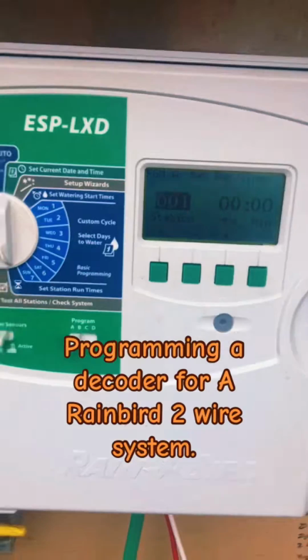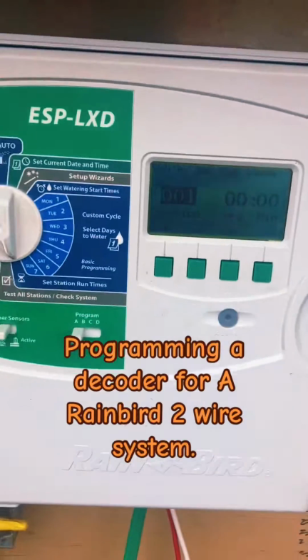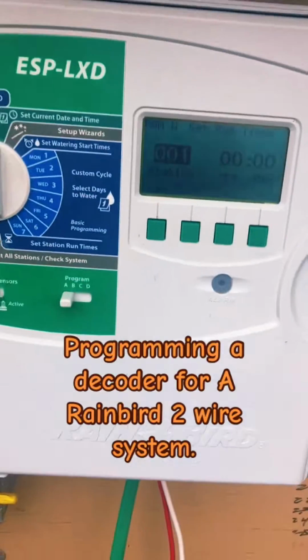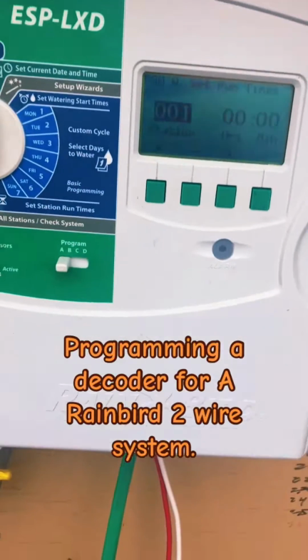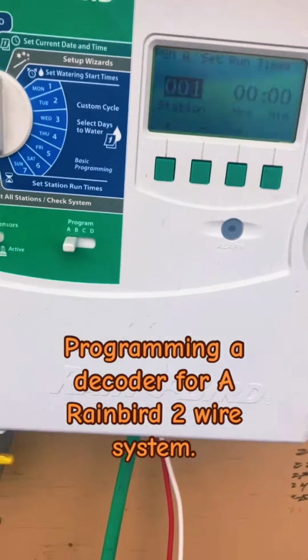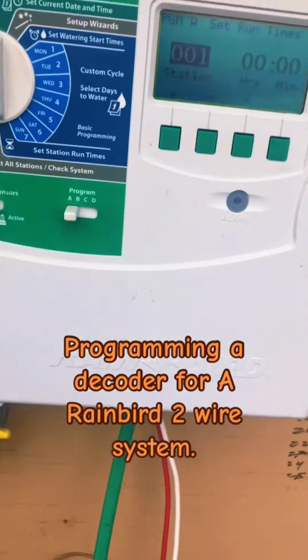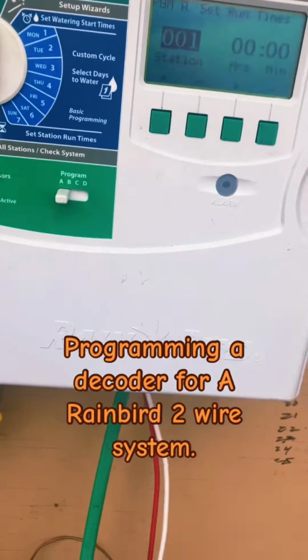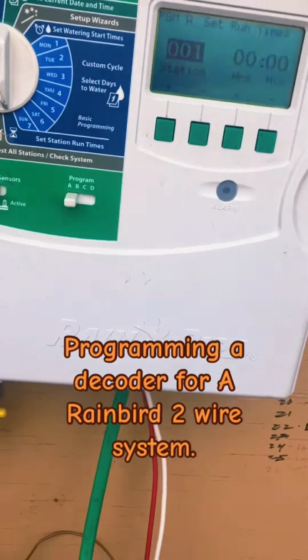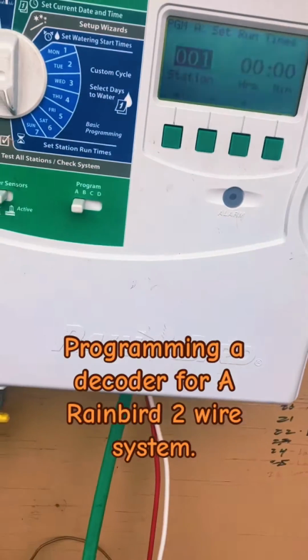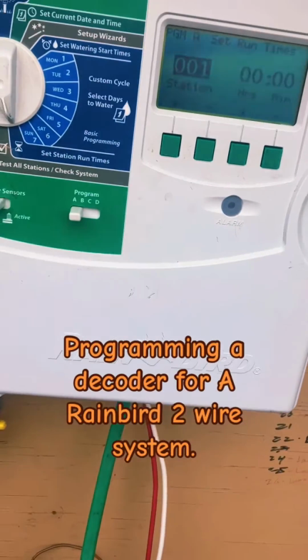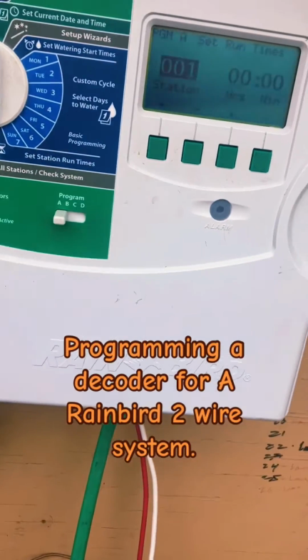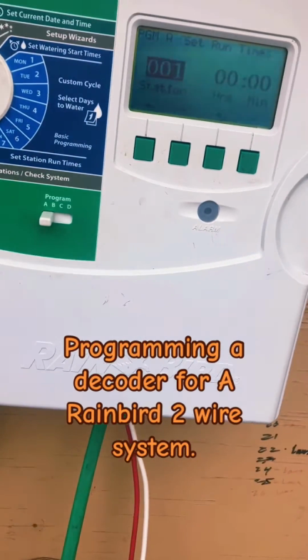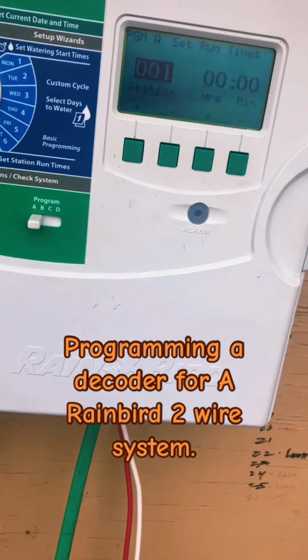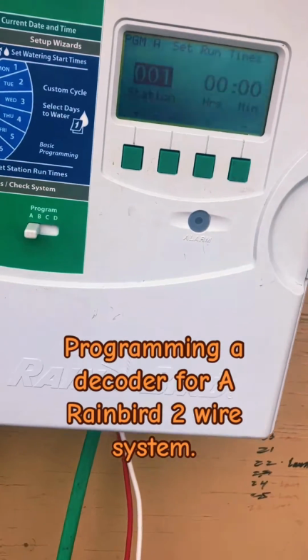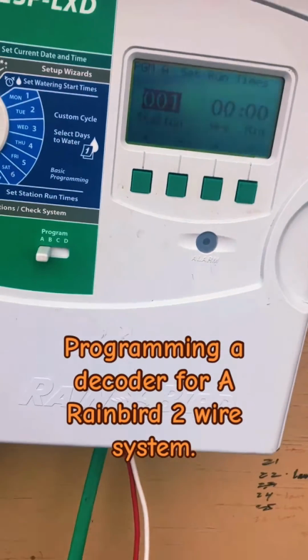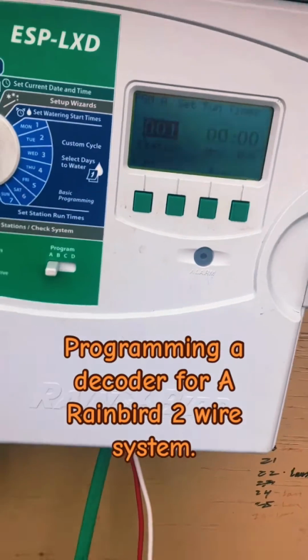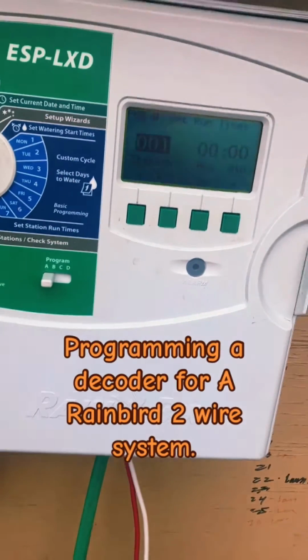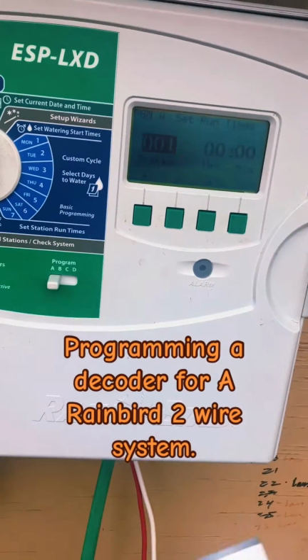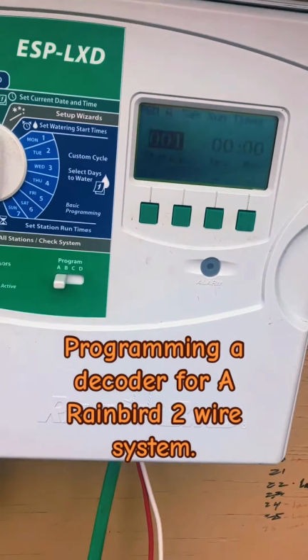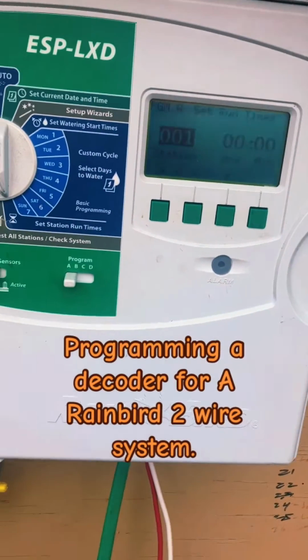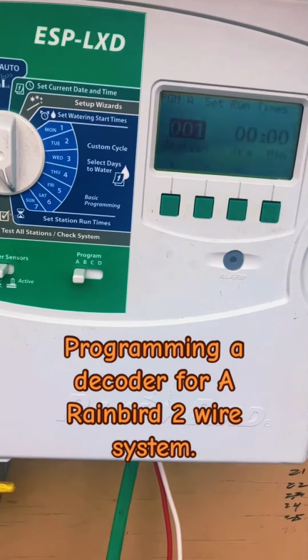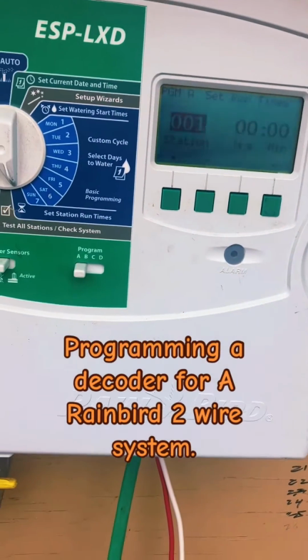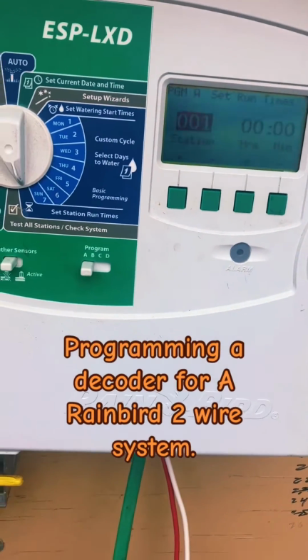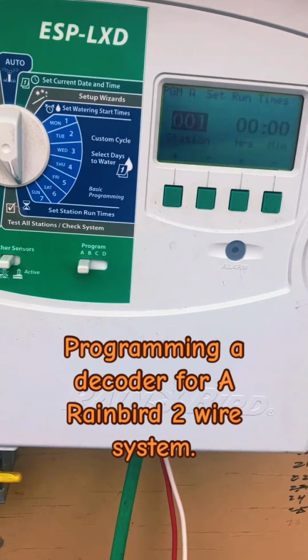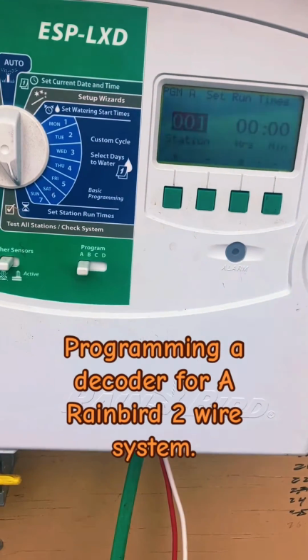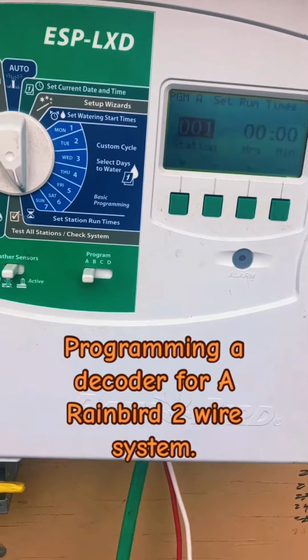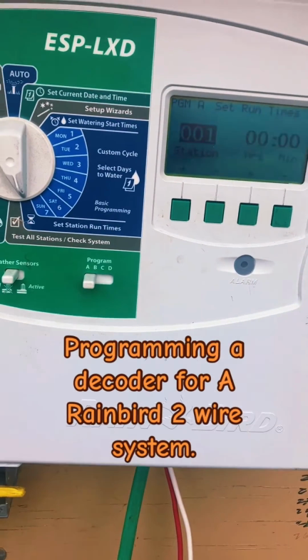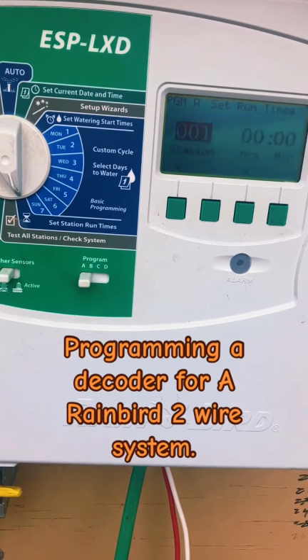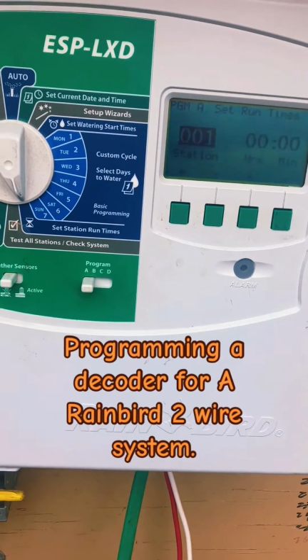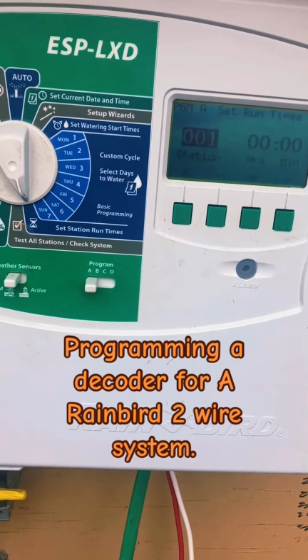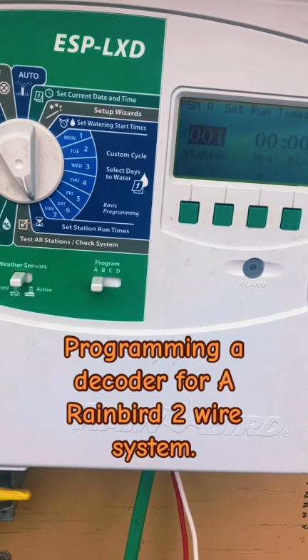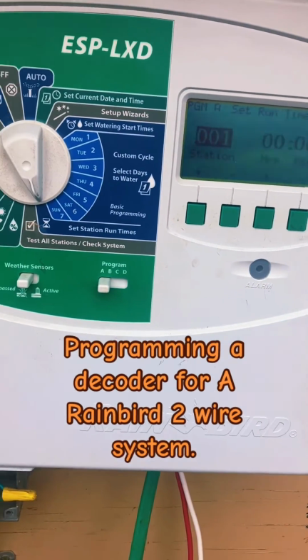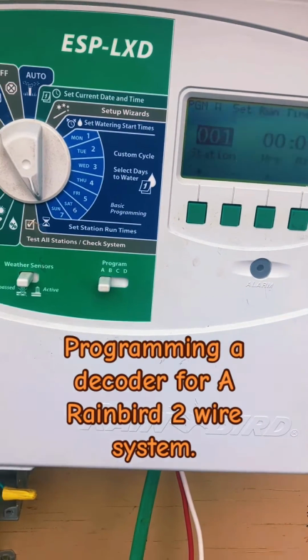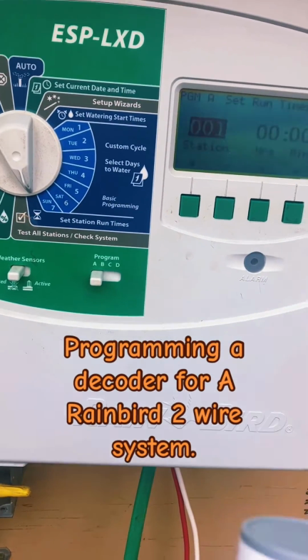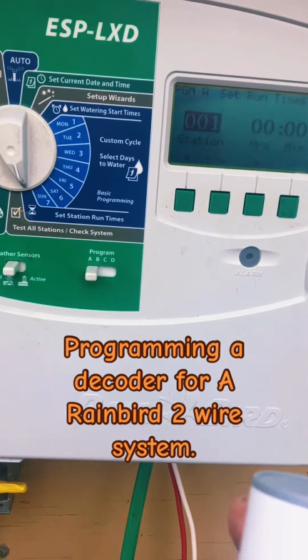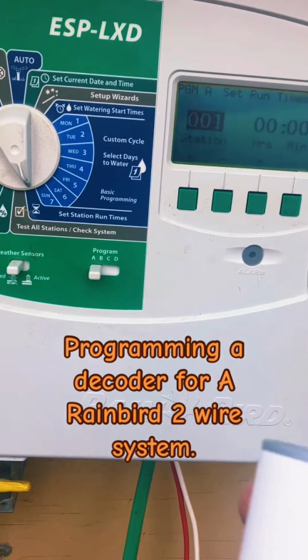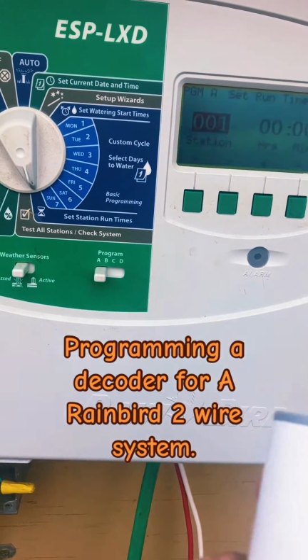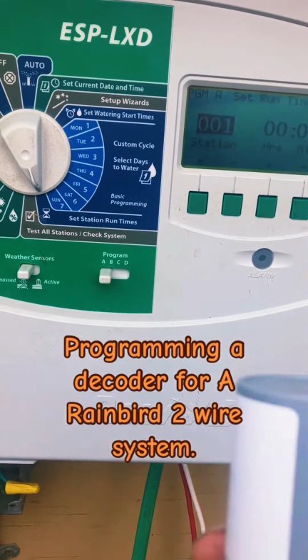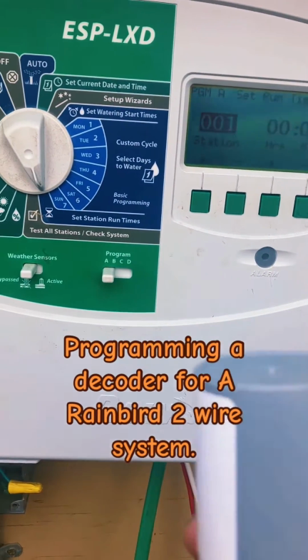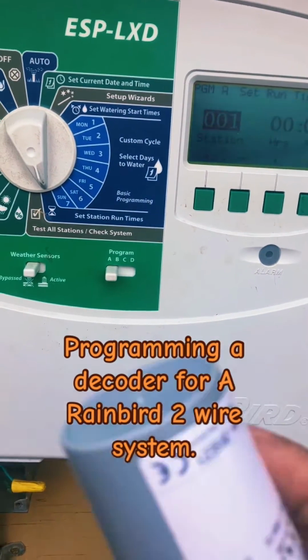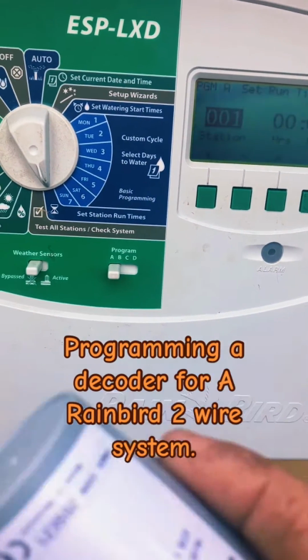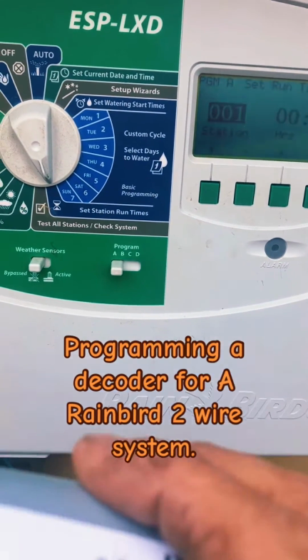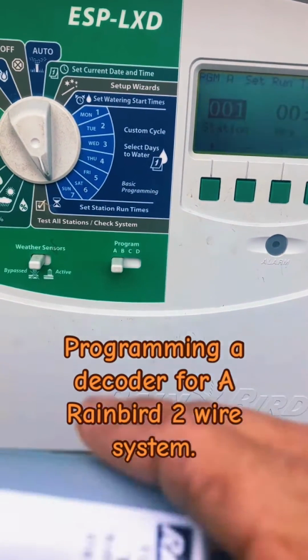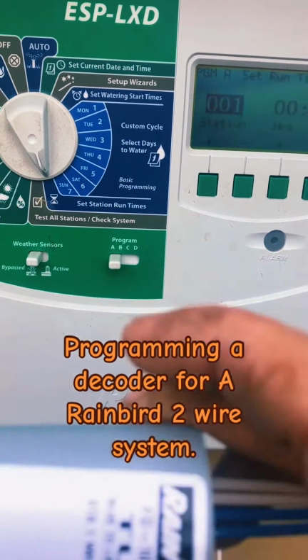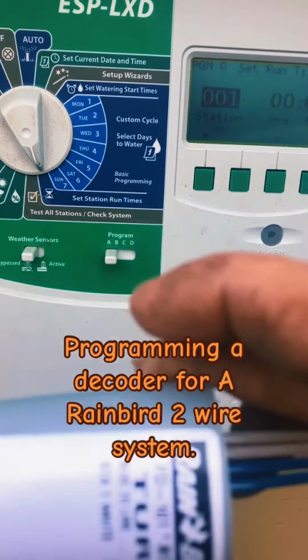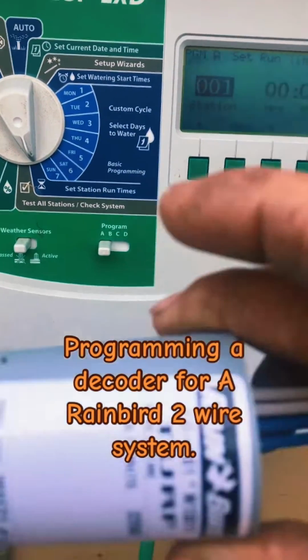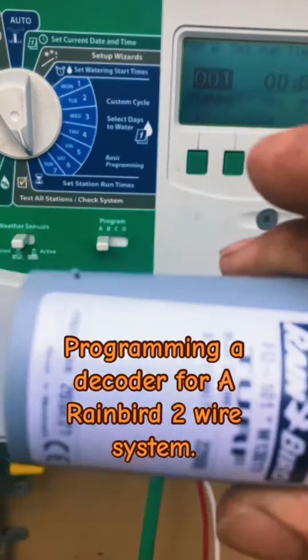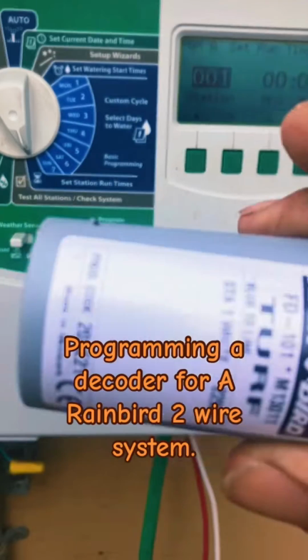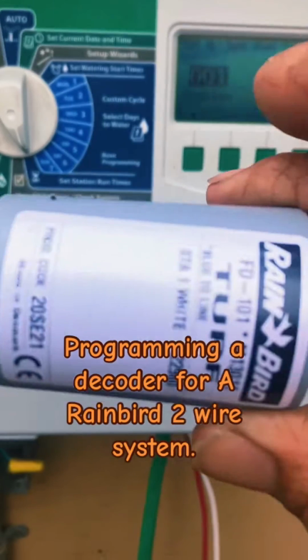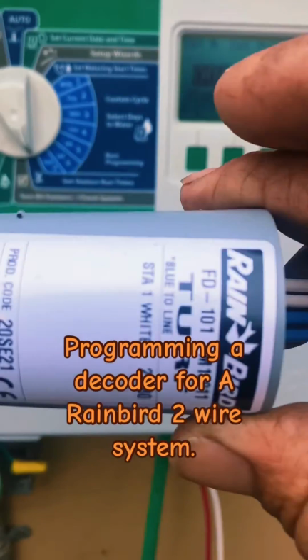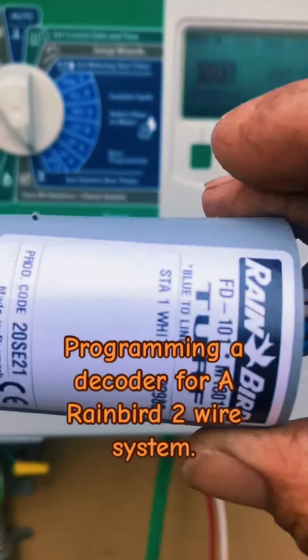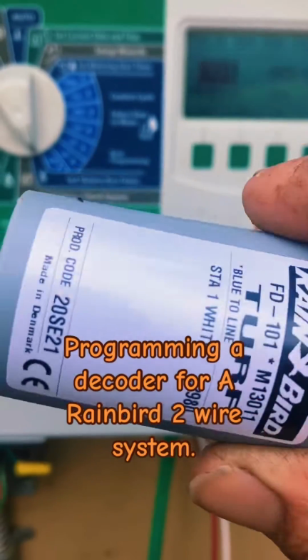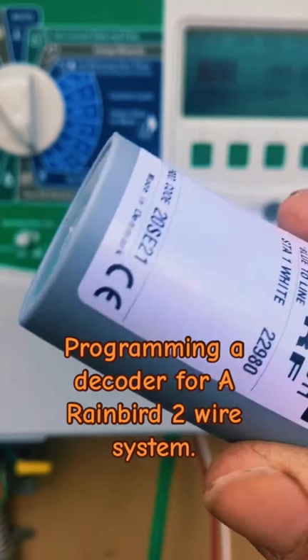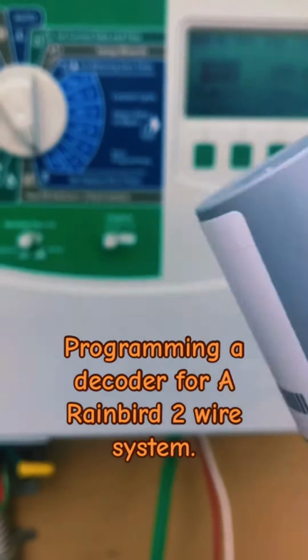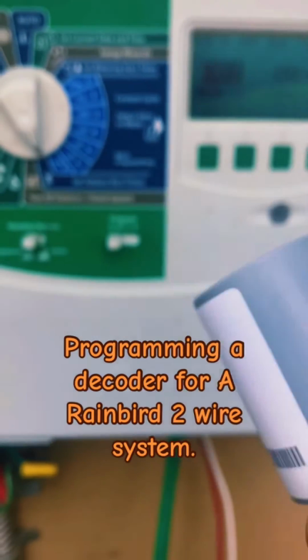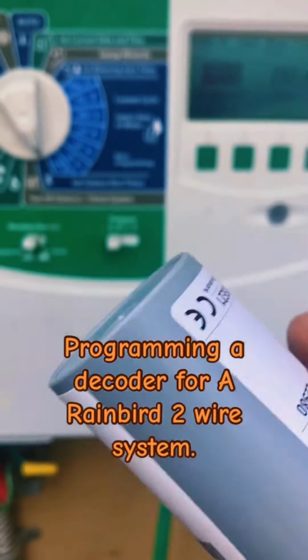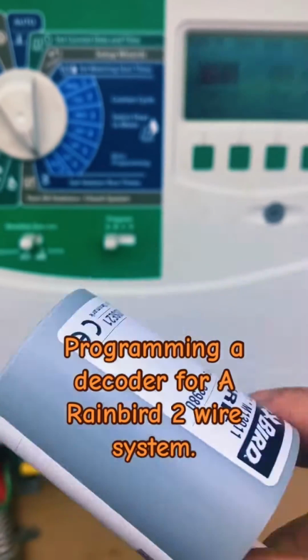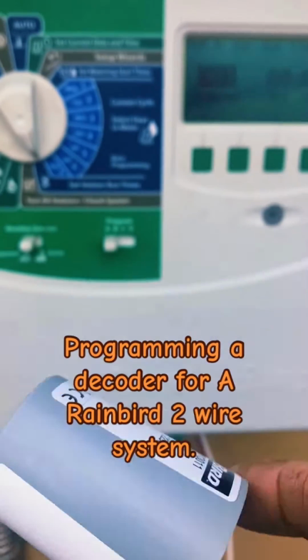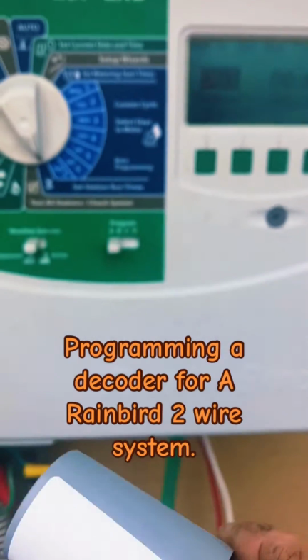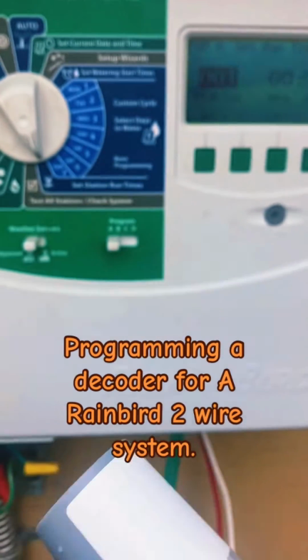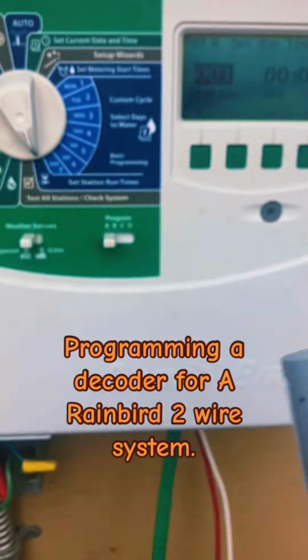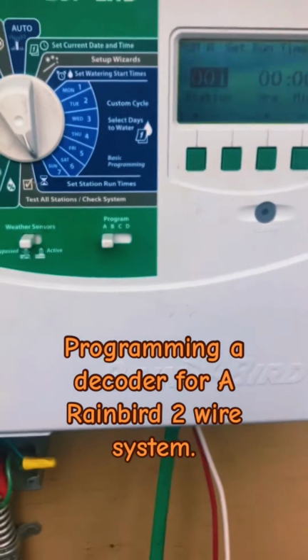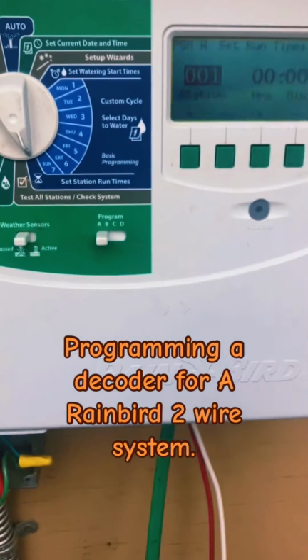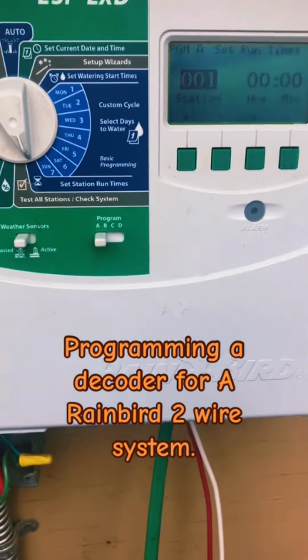Hey, it's the Wes Sachs regular guy. Today we're going to show you how to program a Rainbird 2-wire system decoder.